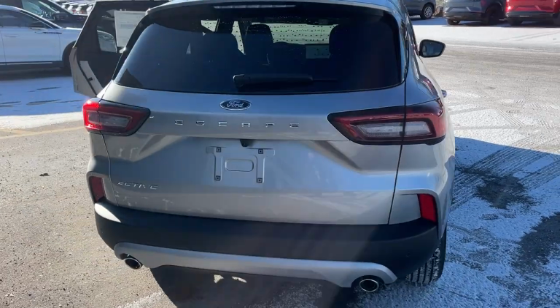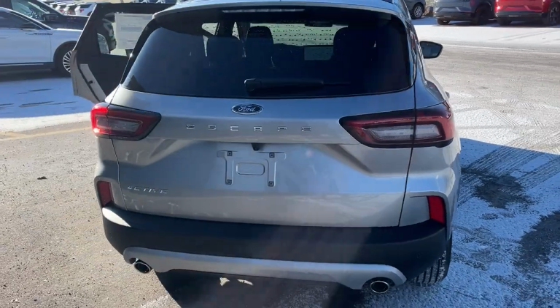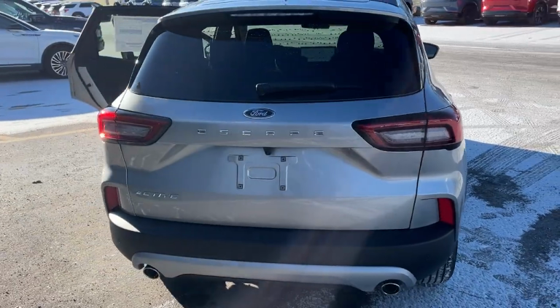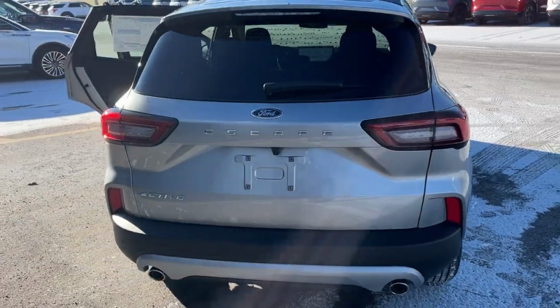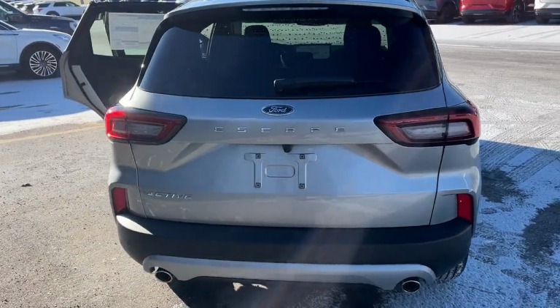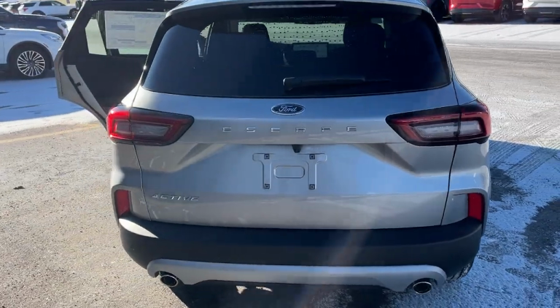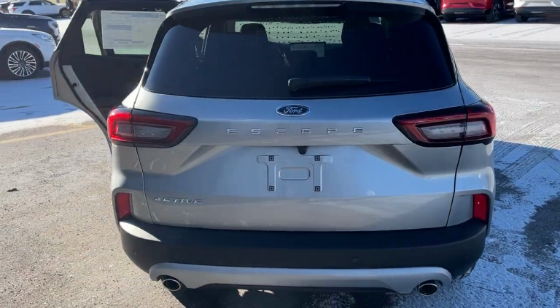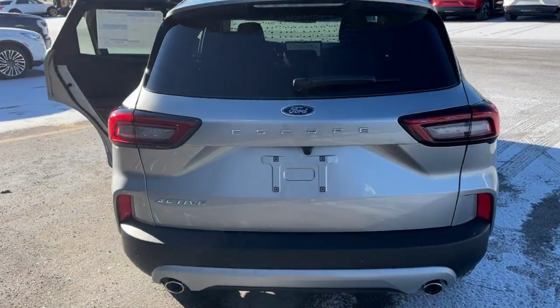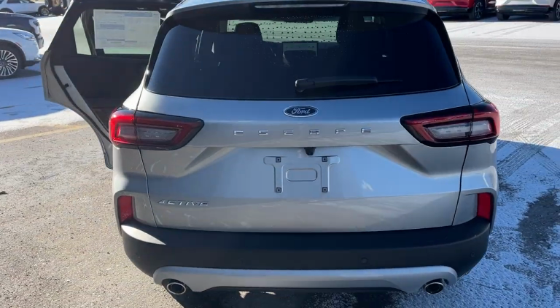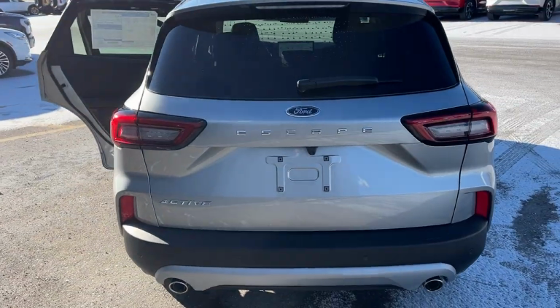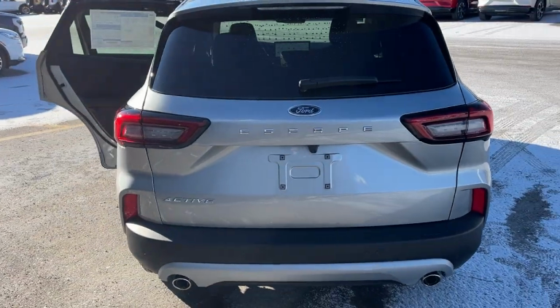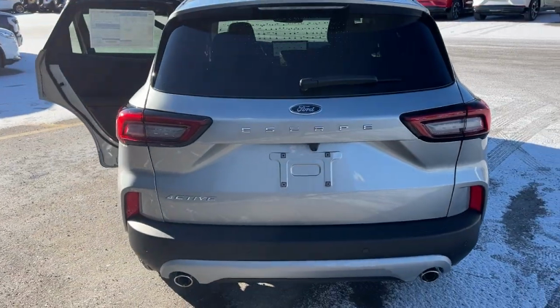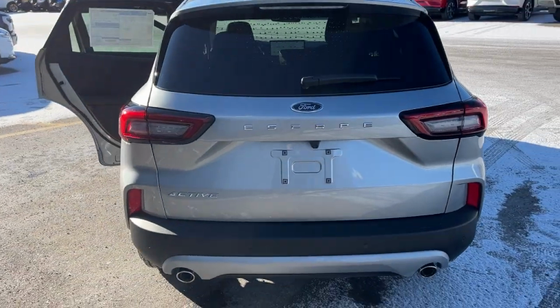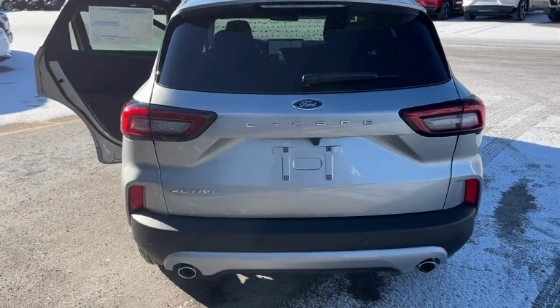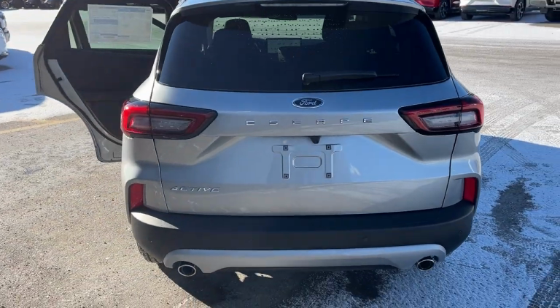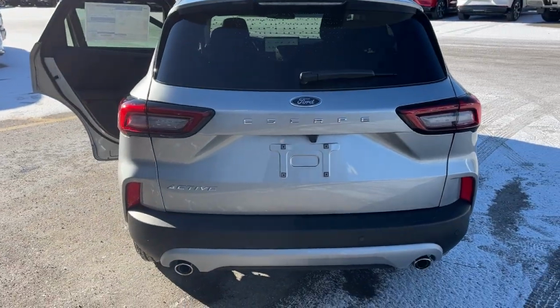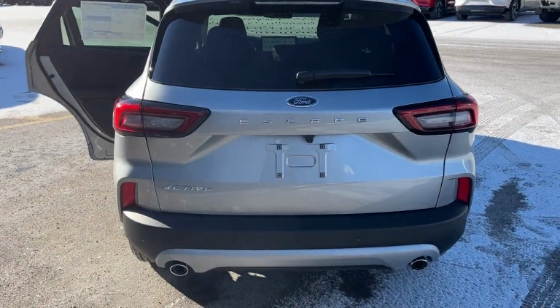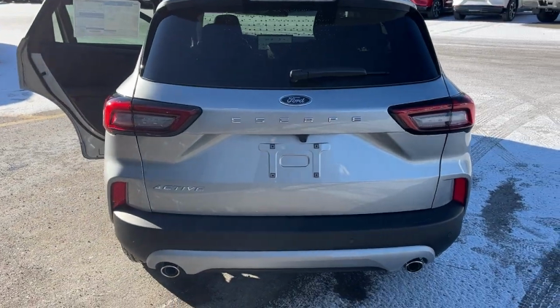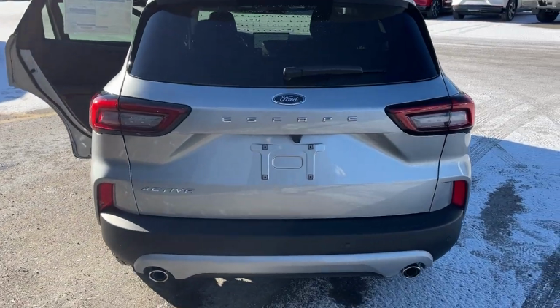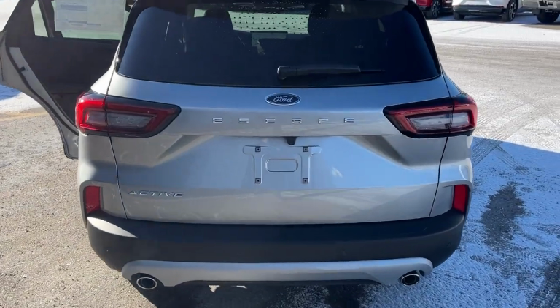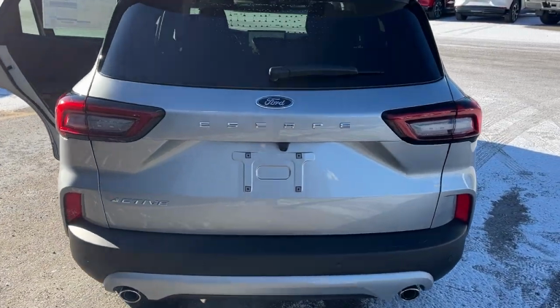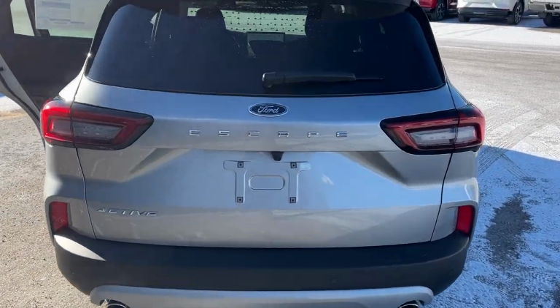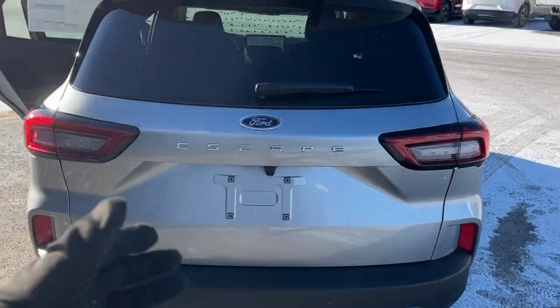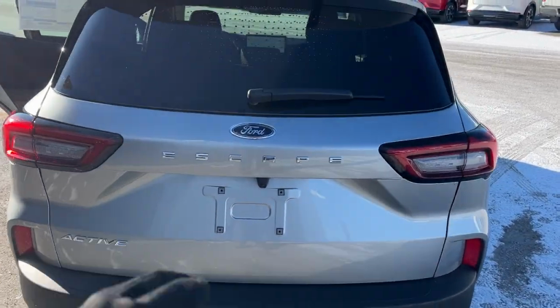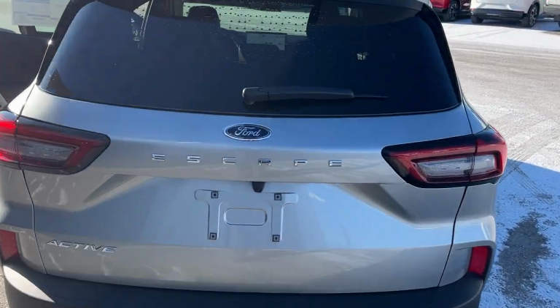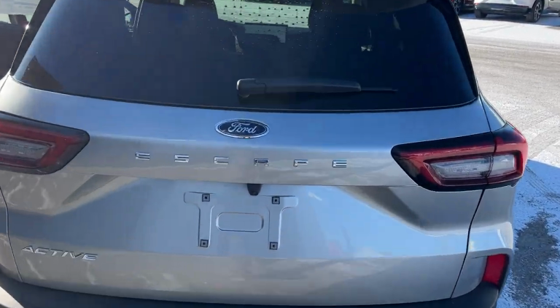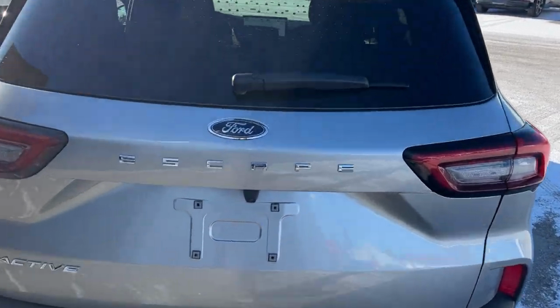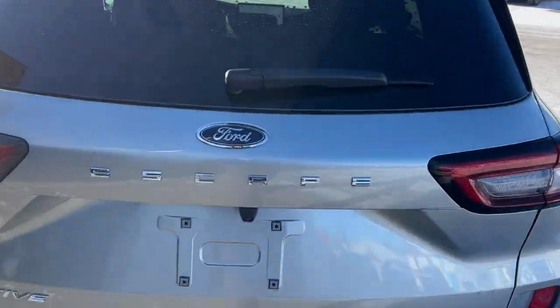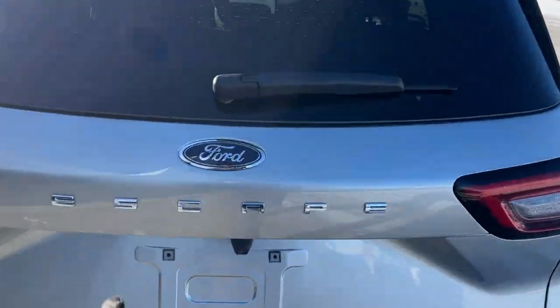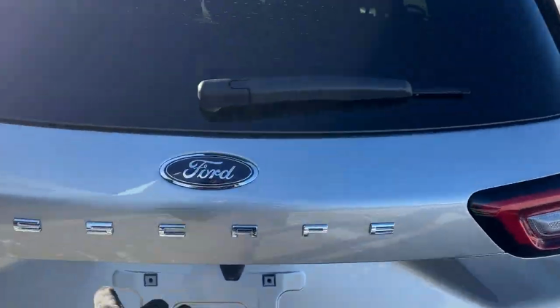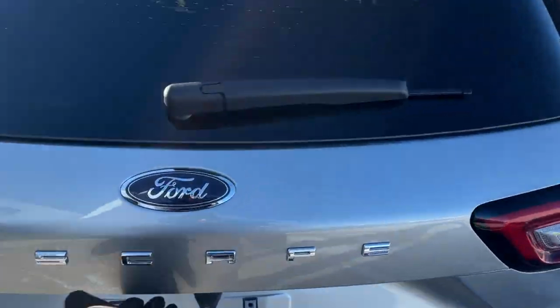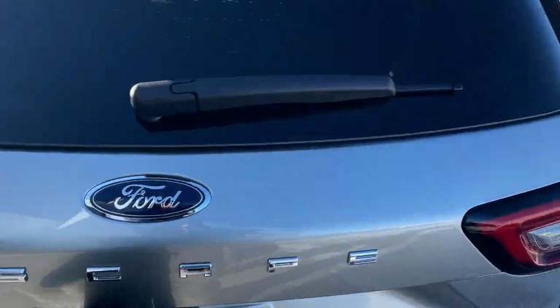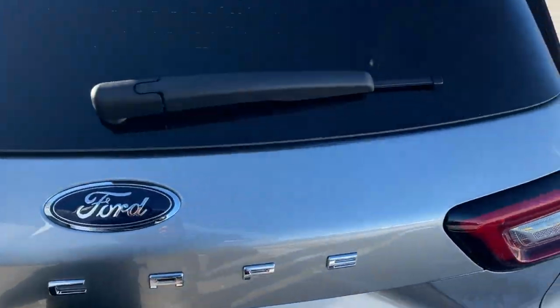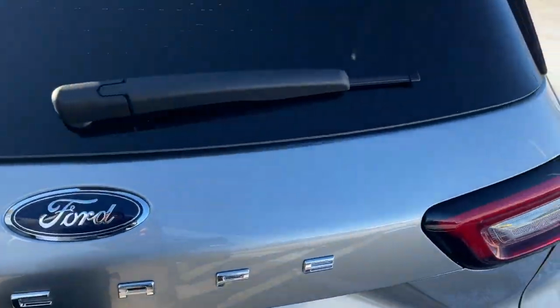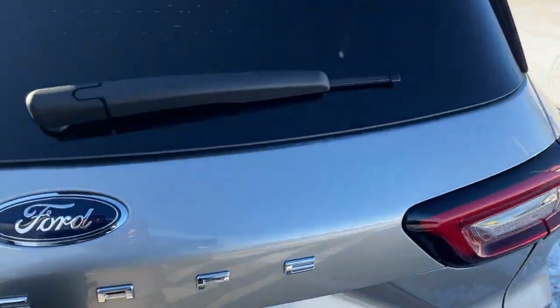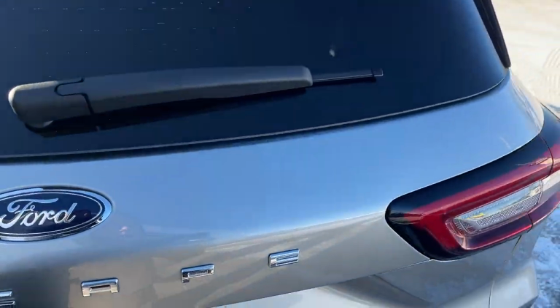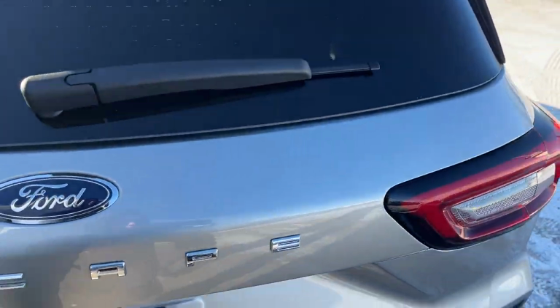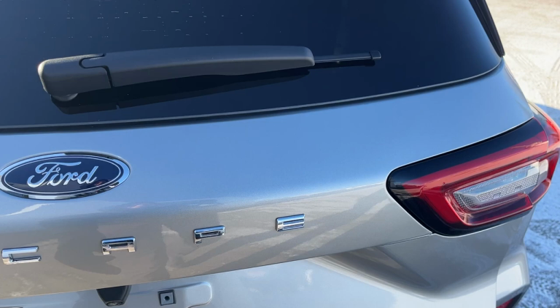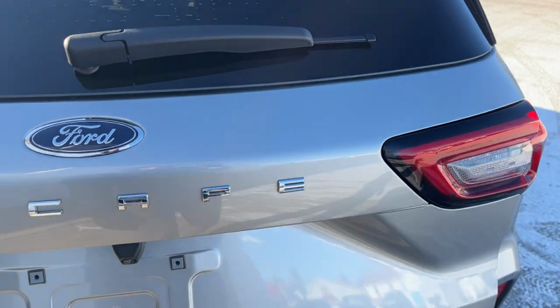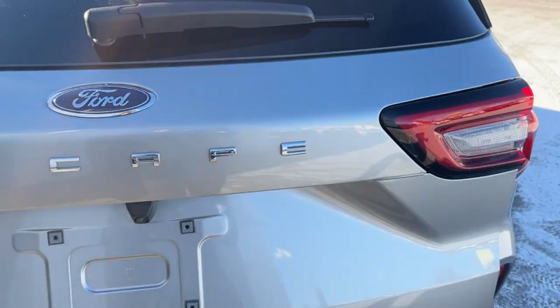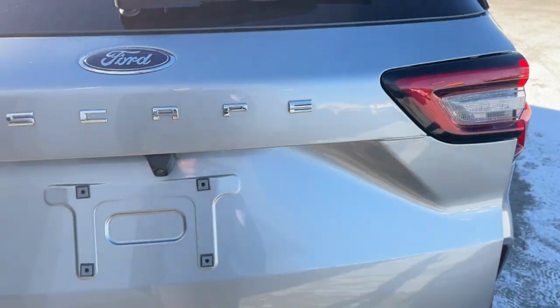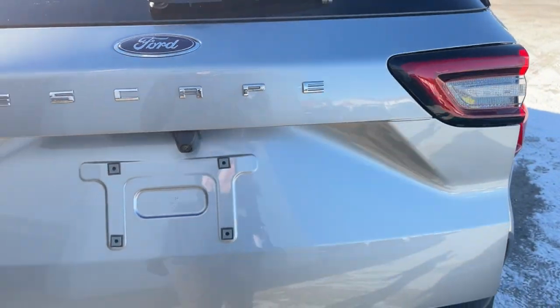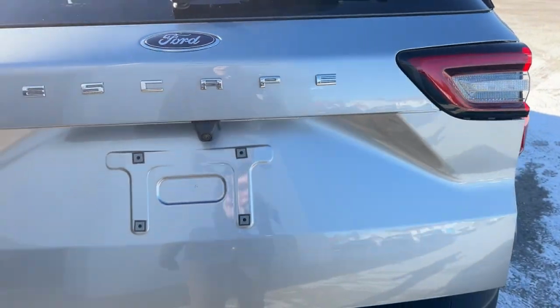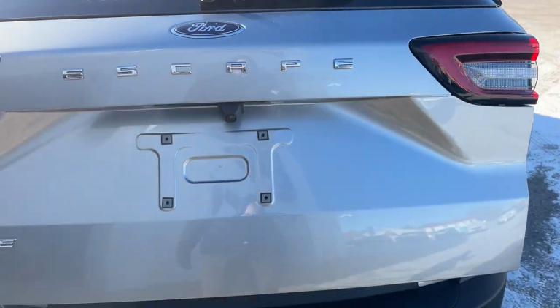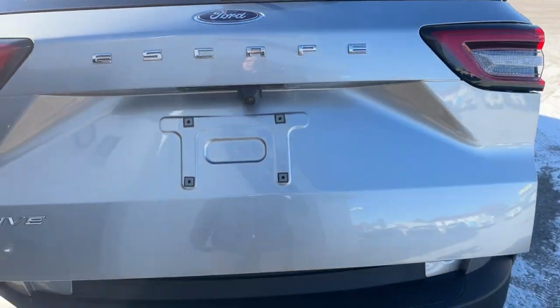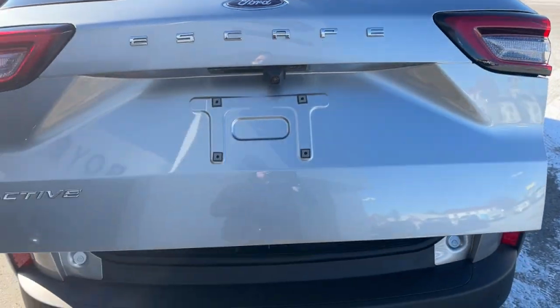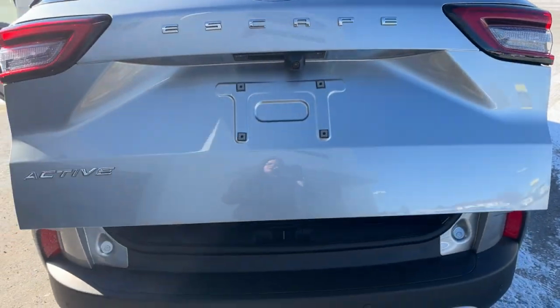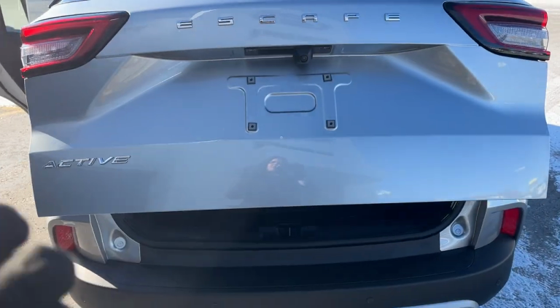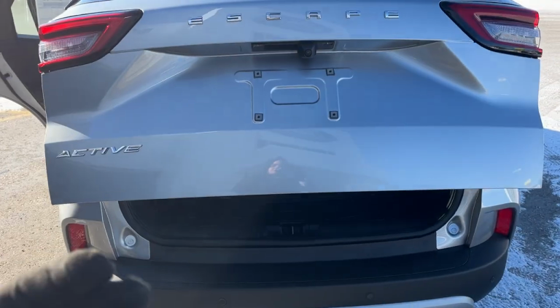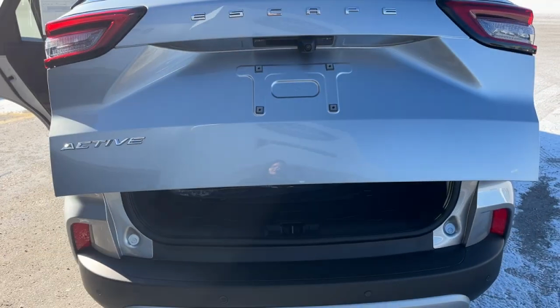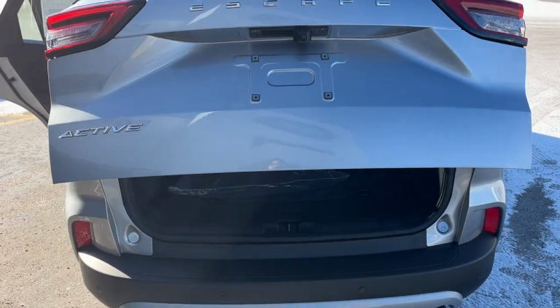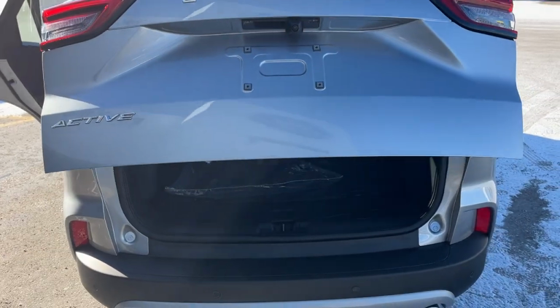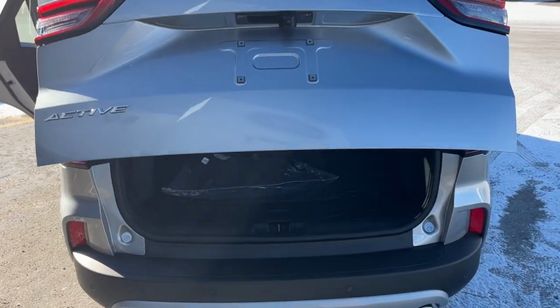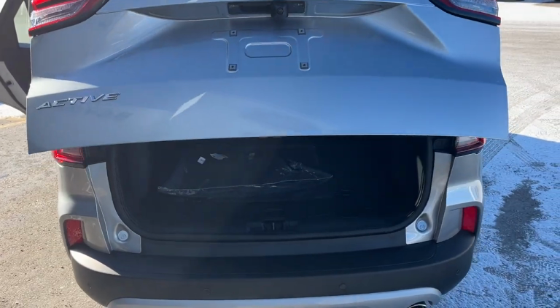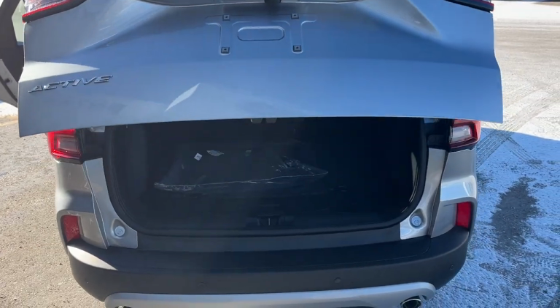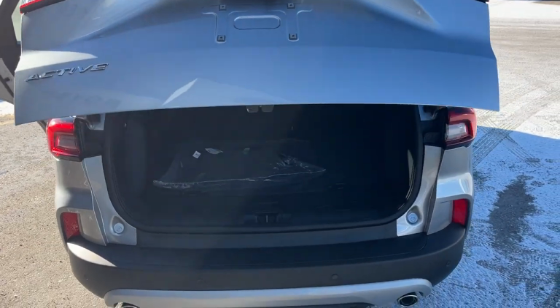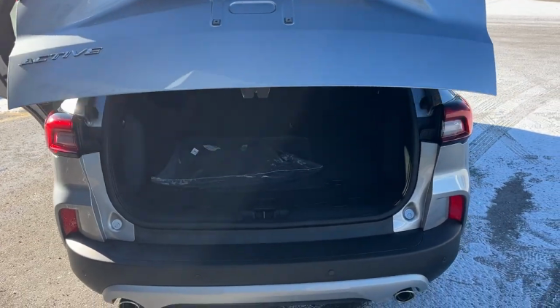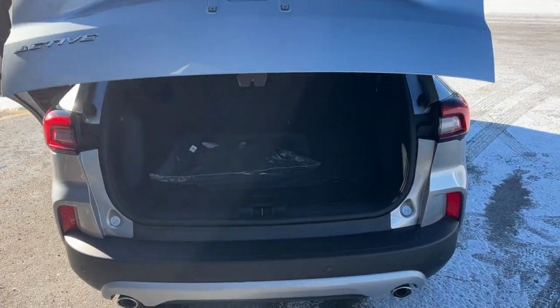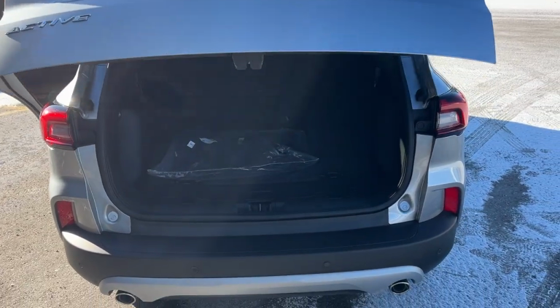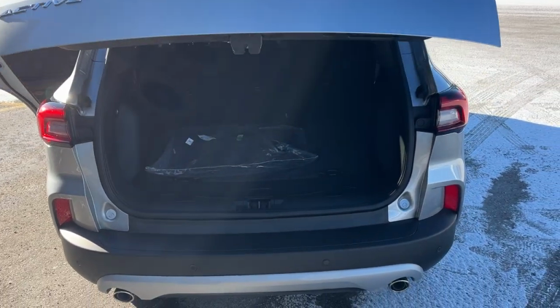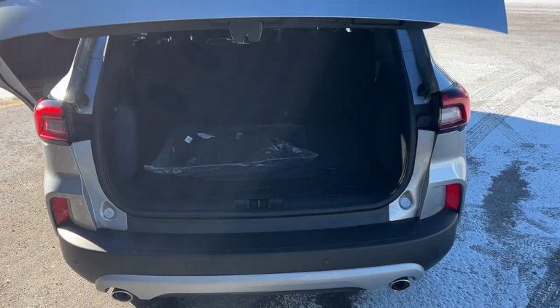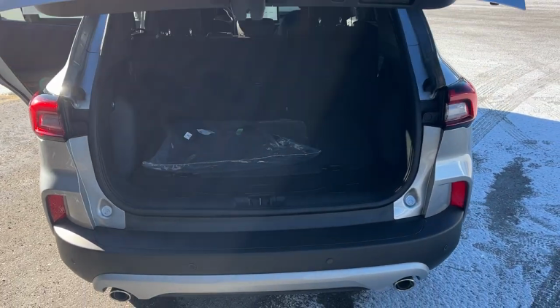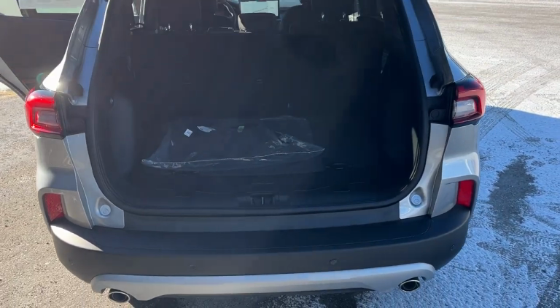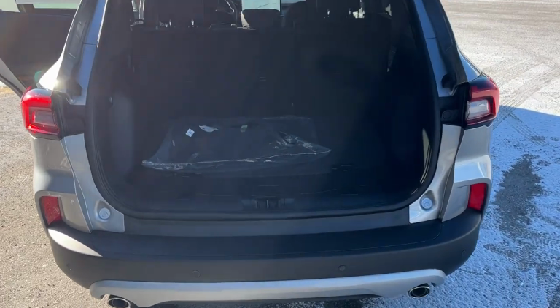Coming around back here, you do have your reverse parking sensors and your dual exhaust. You also have your reverse camera and a power tailgate back here — you can open and close it from the key fob.